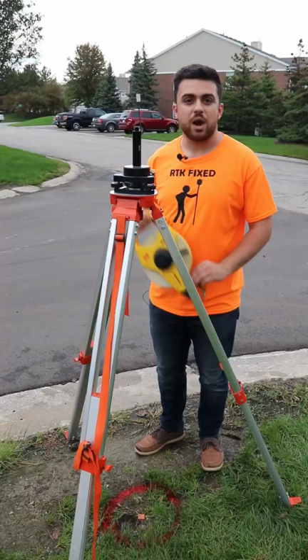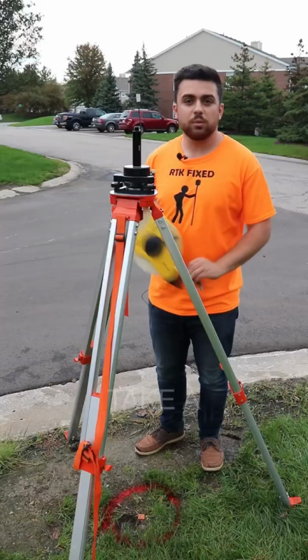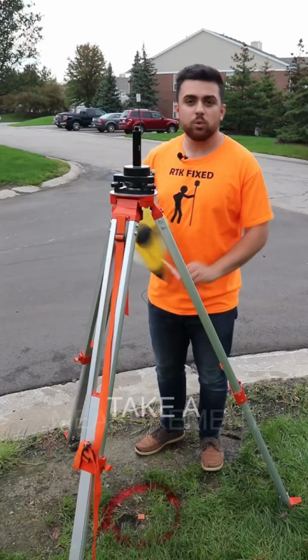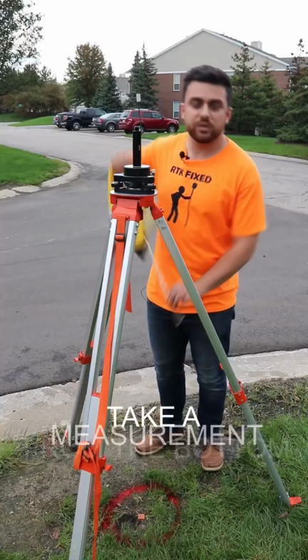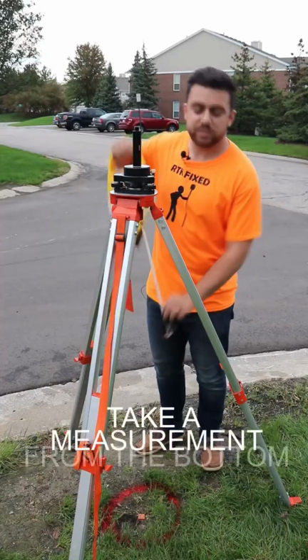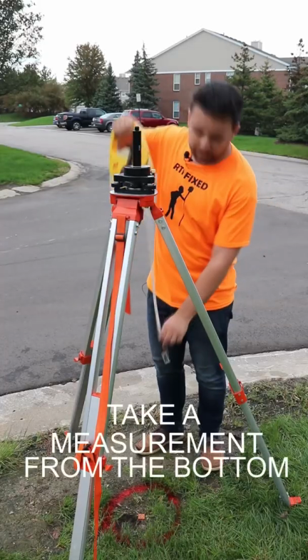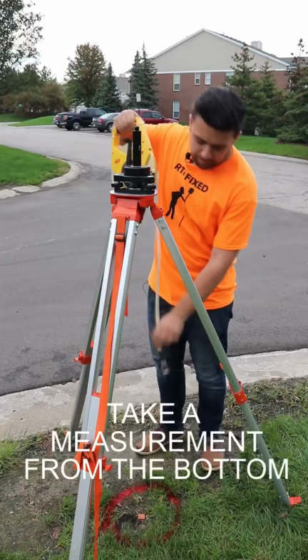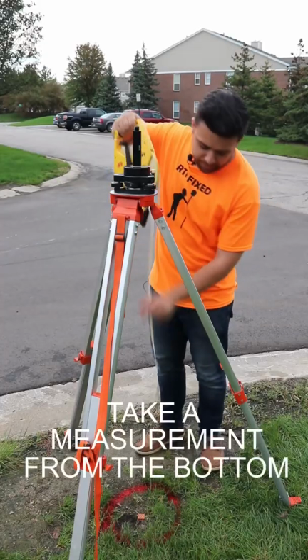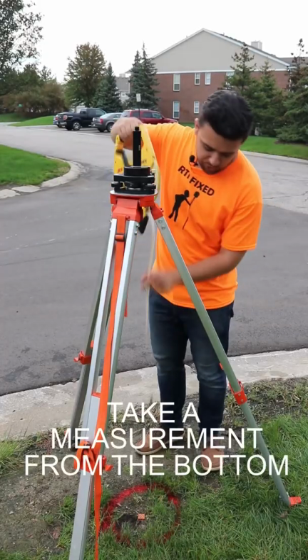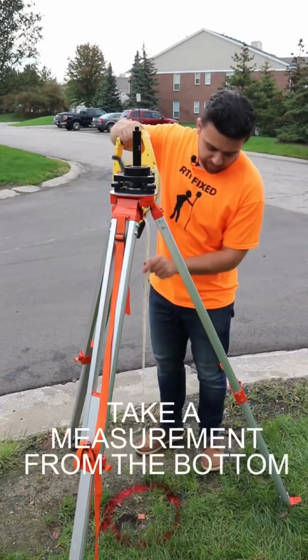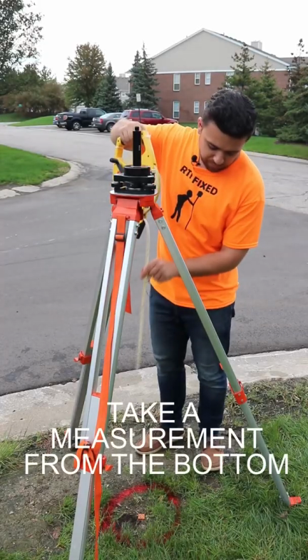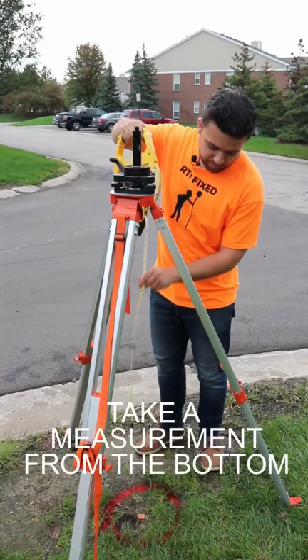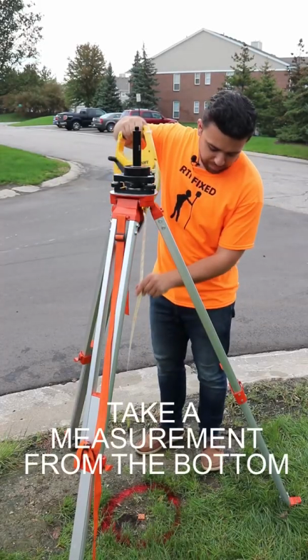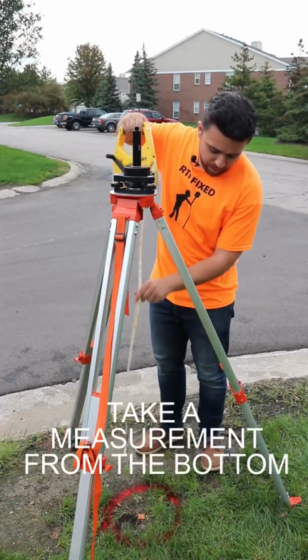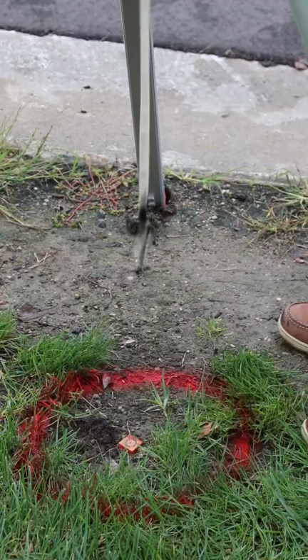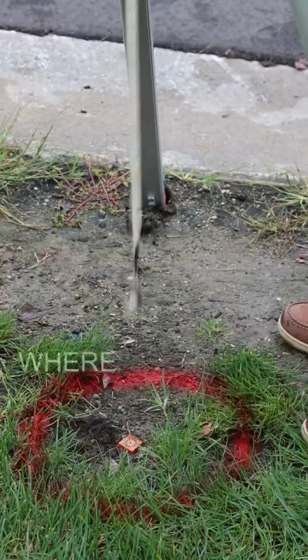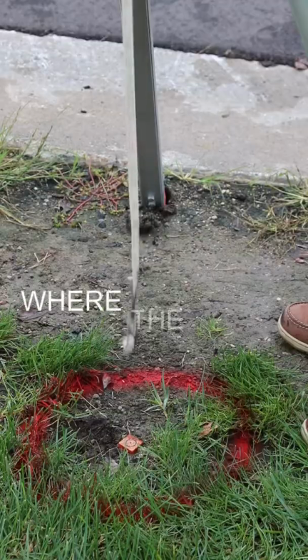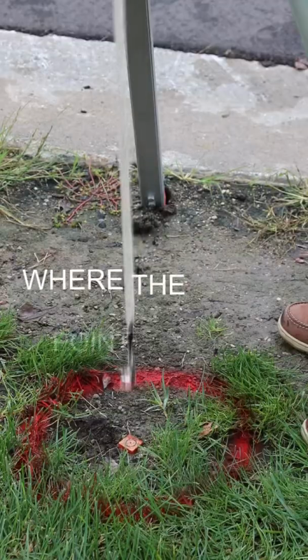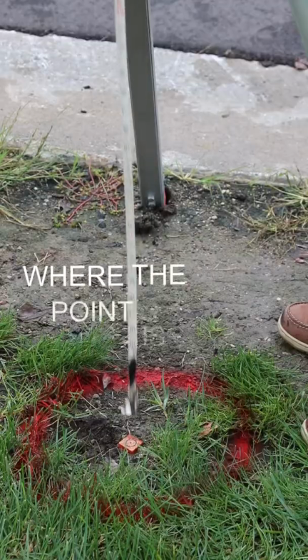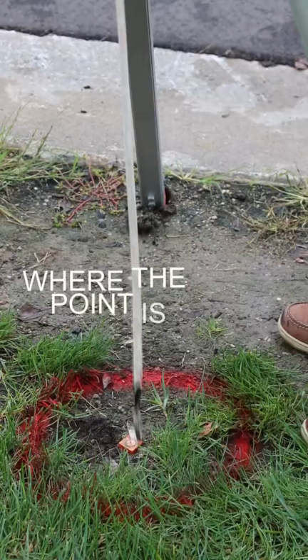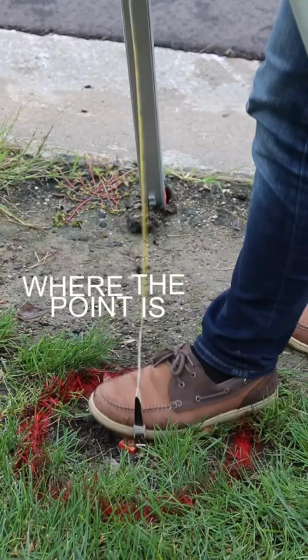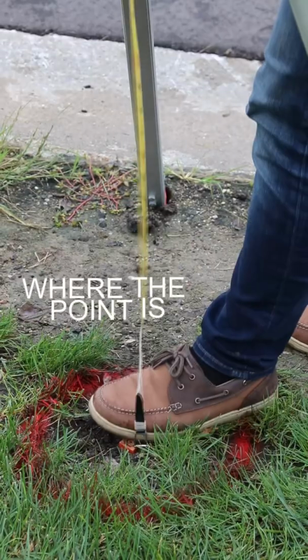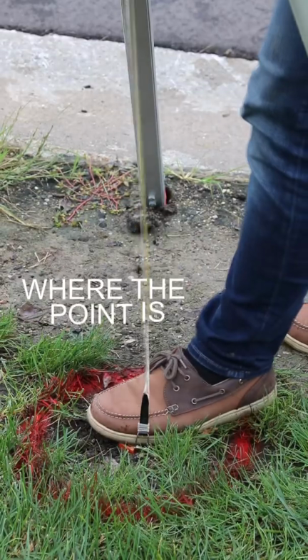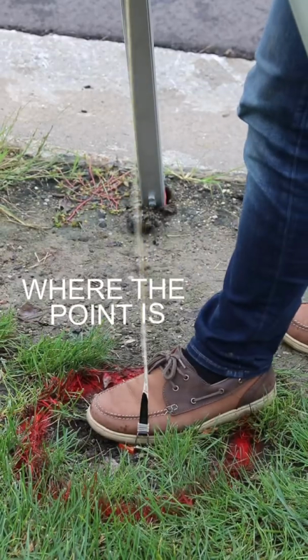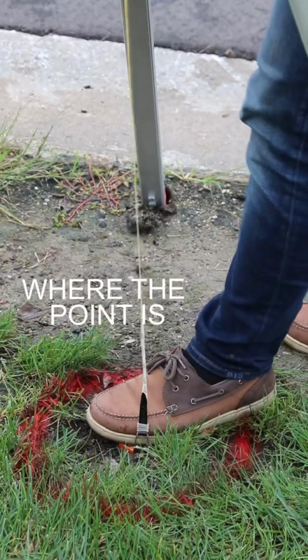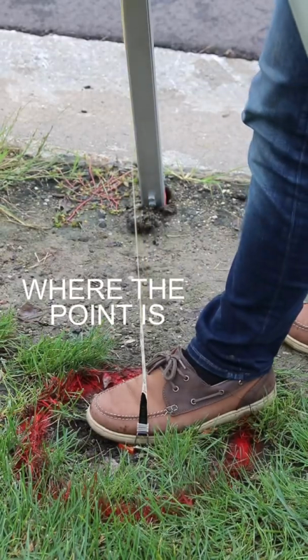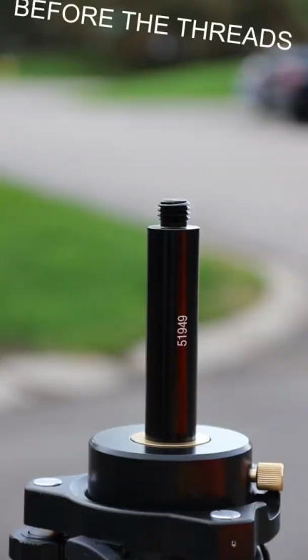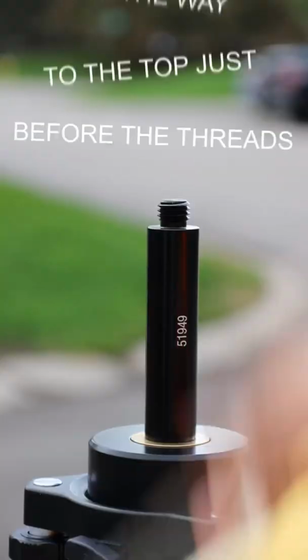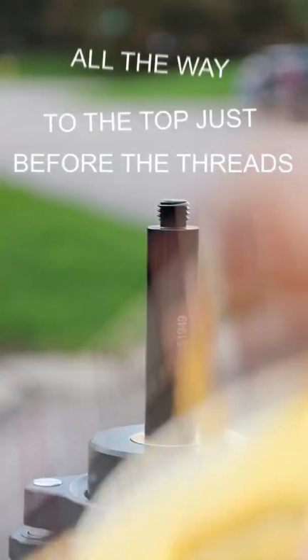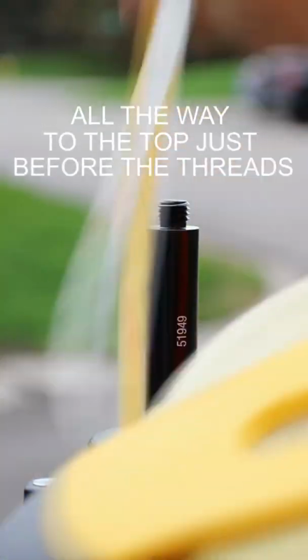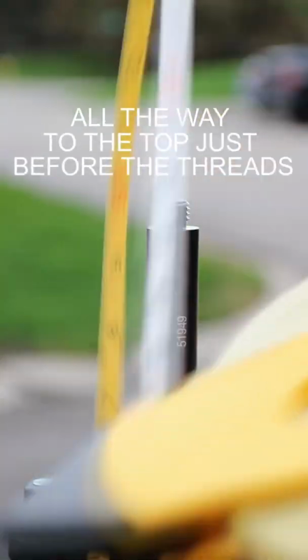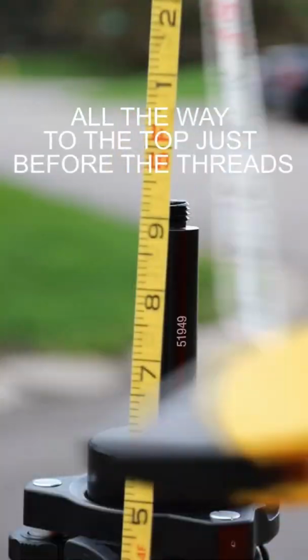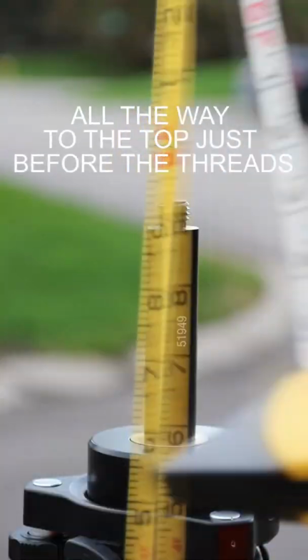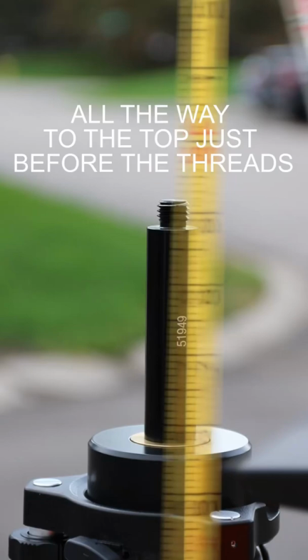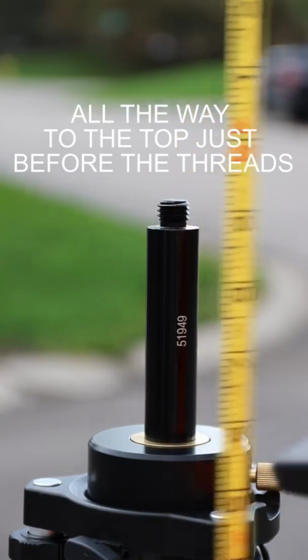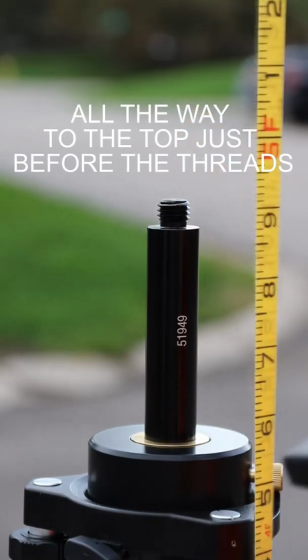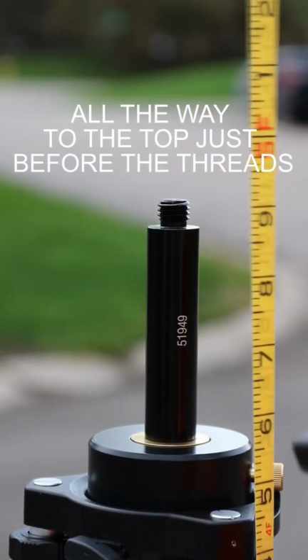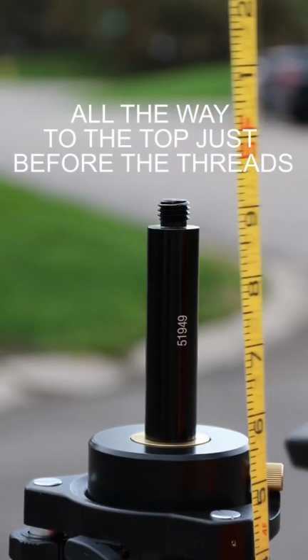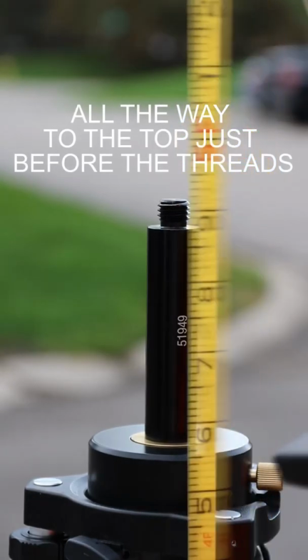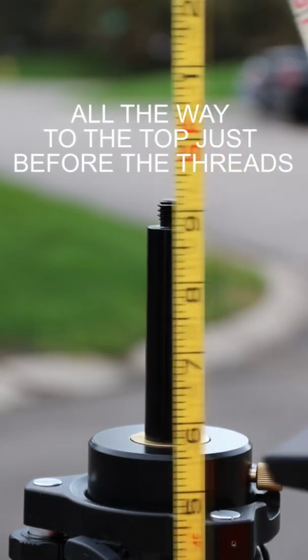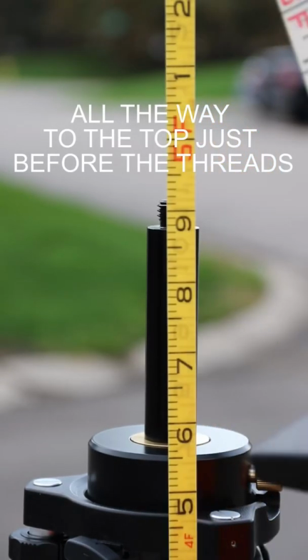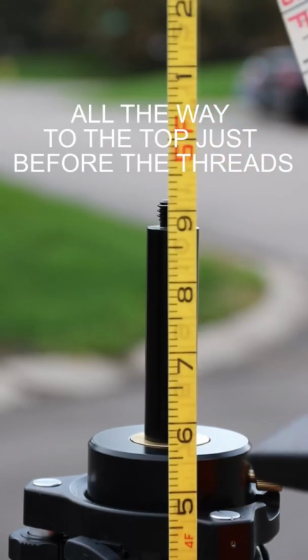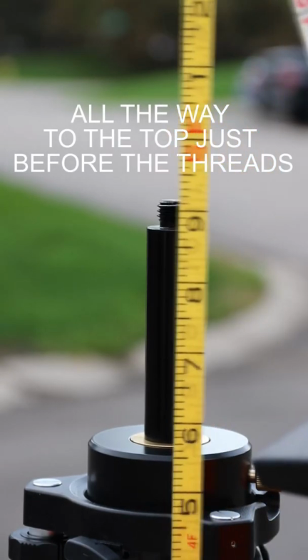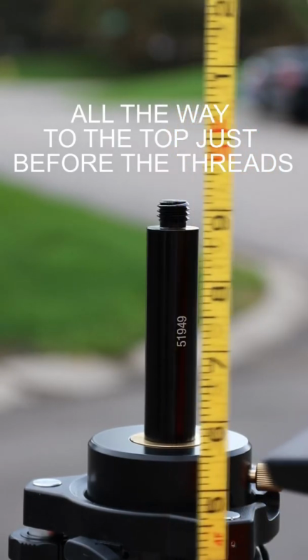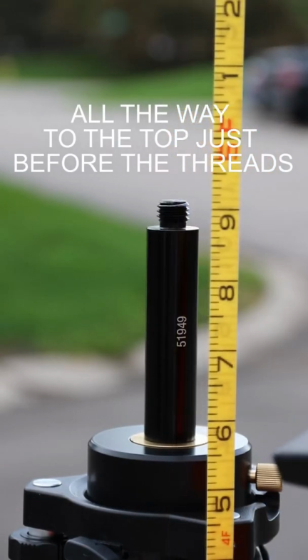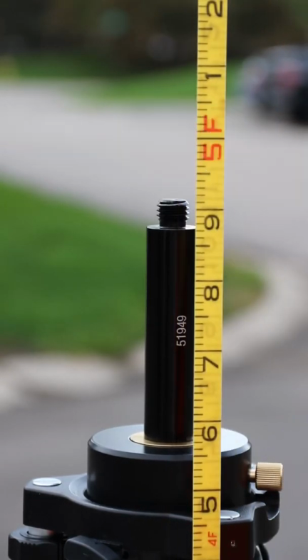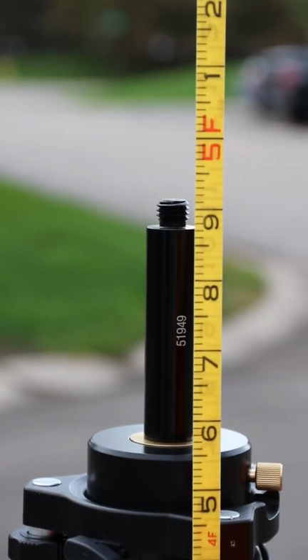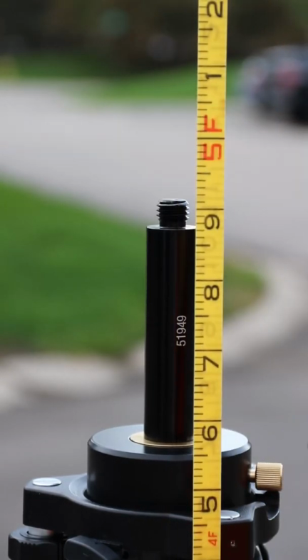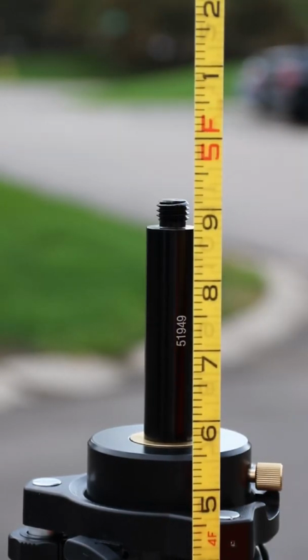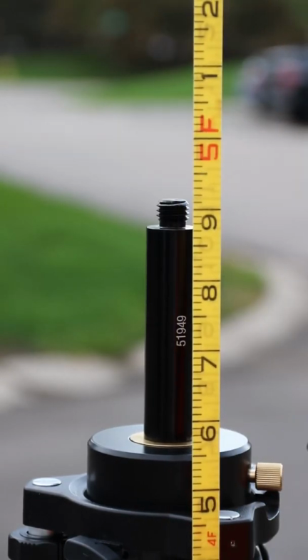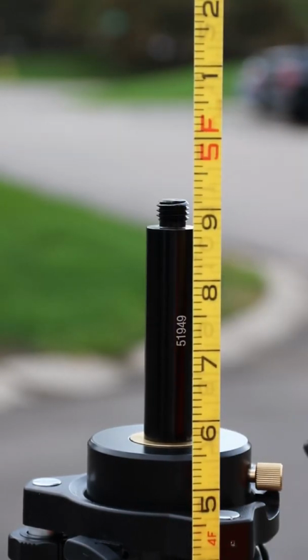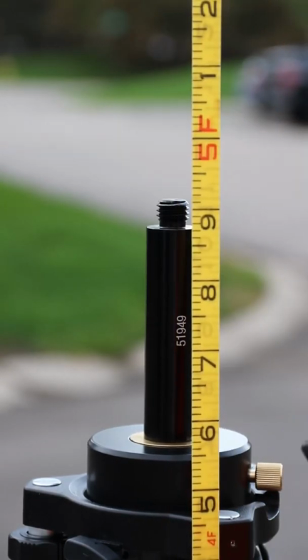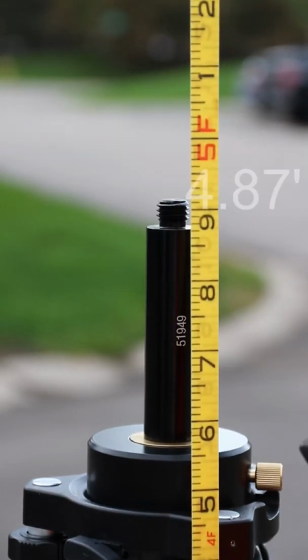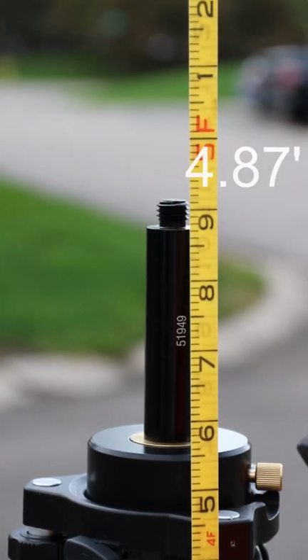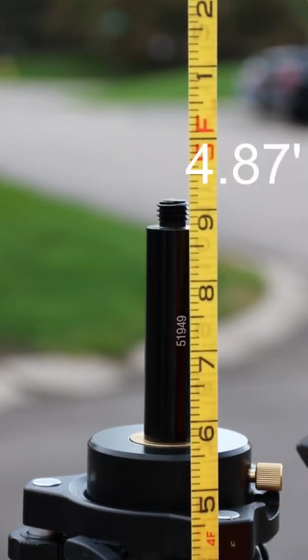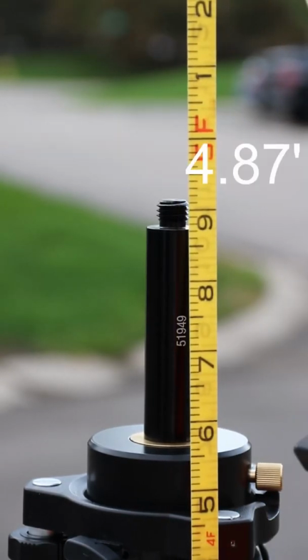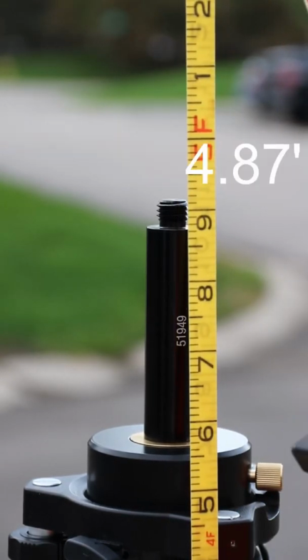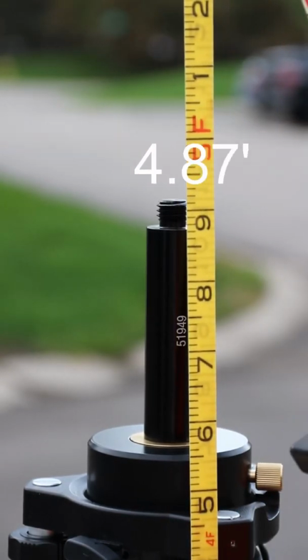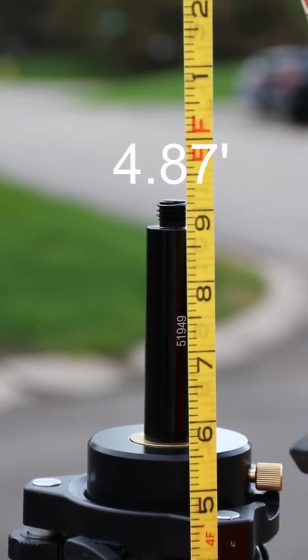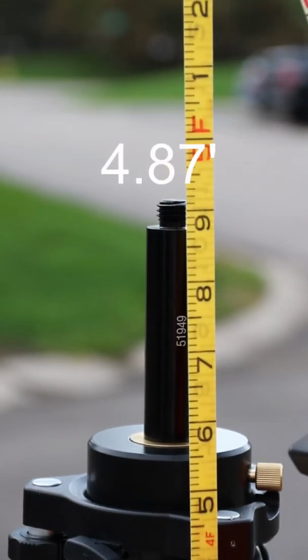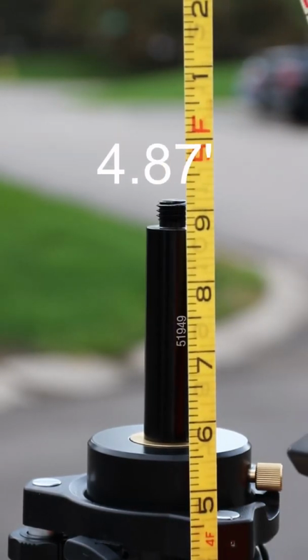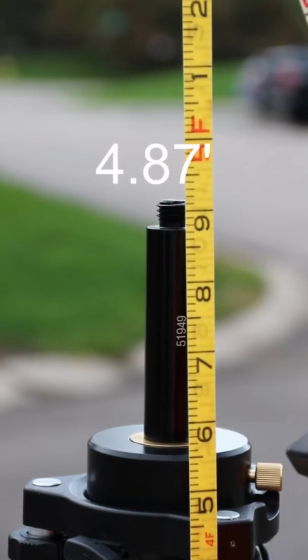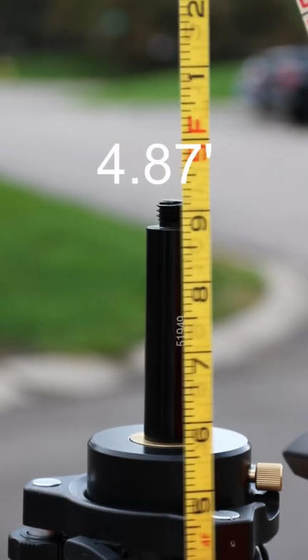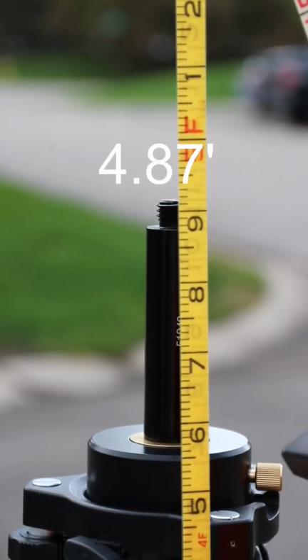Now I'm going to take a measurement from the bottom where the point is all the way to the top just before the threads, and I am reading 4.87.